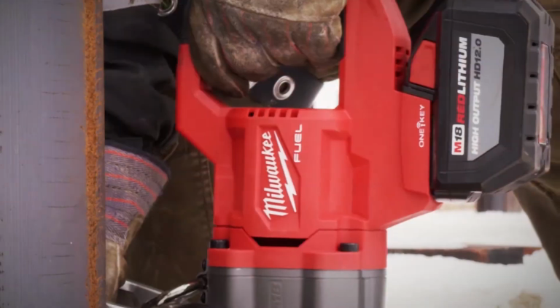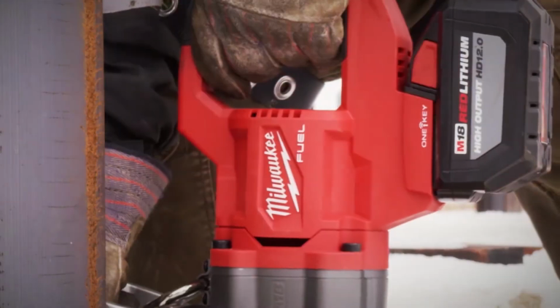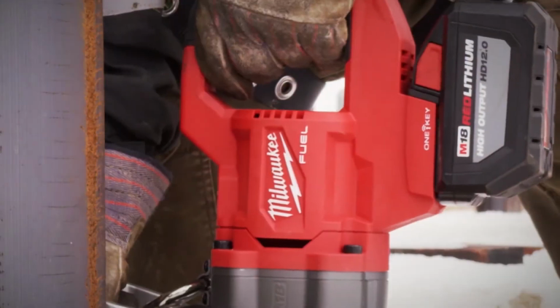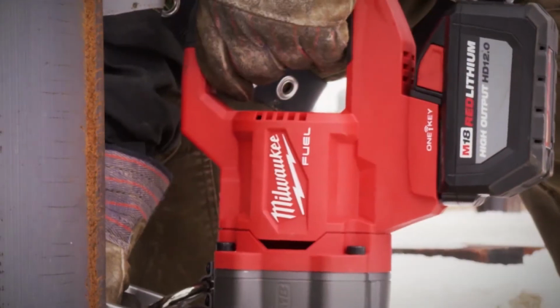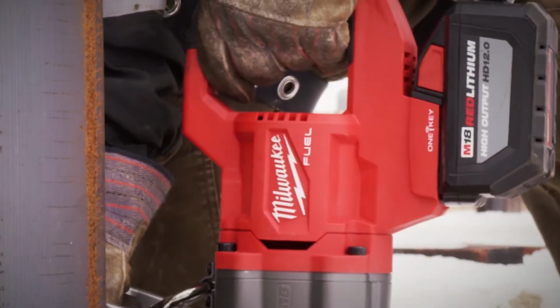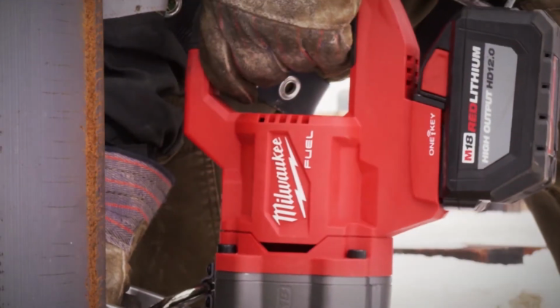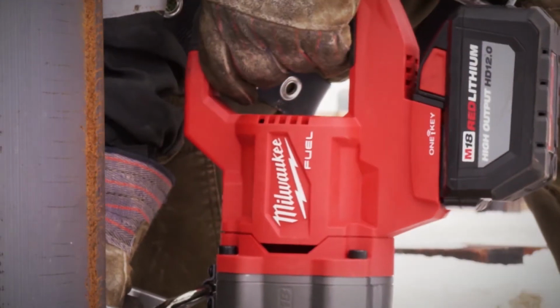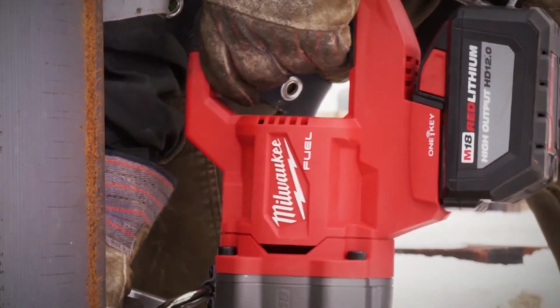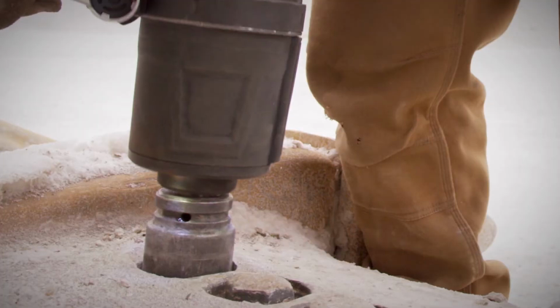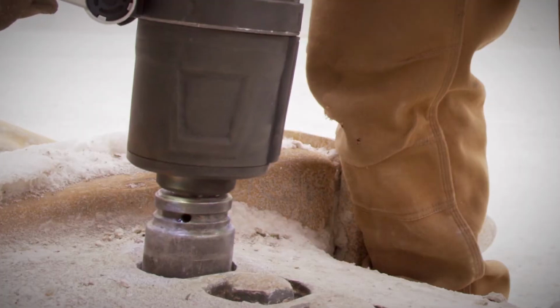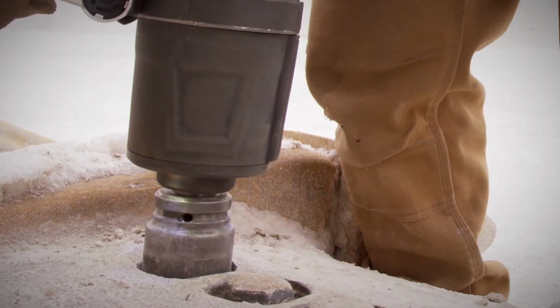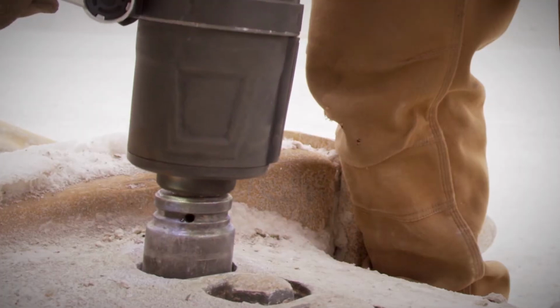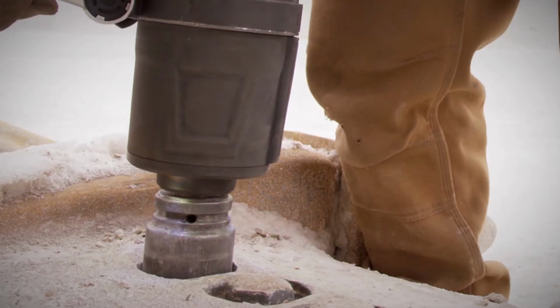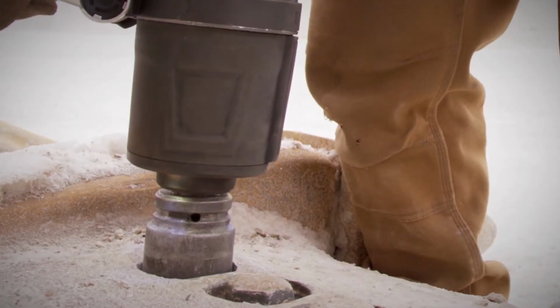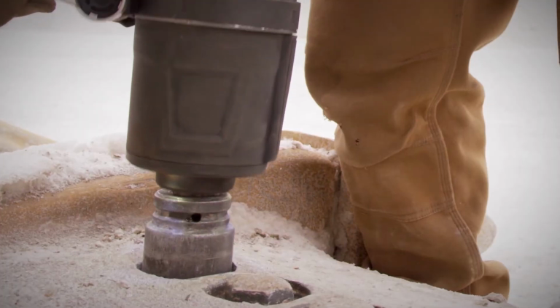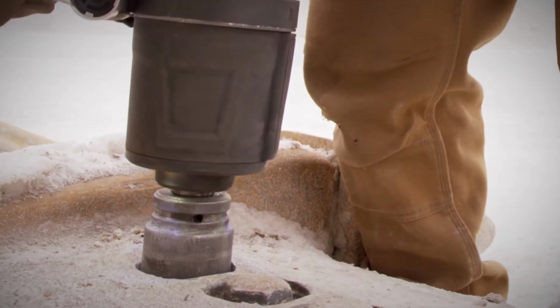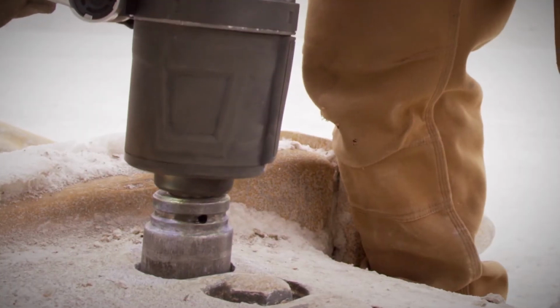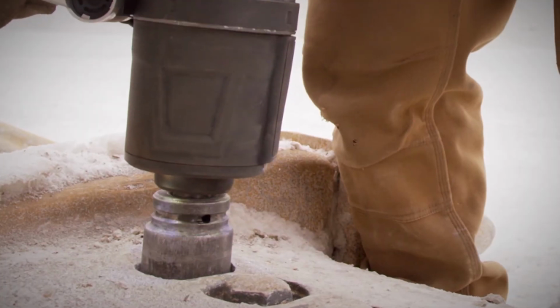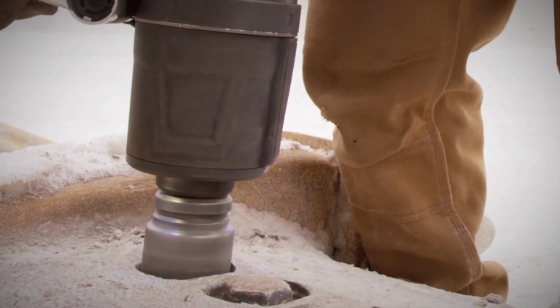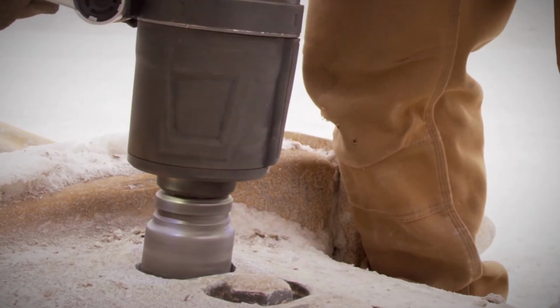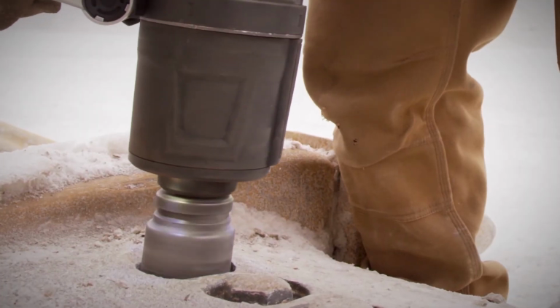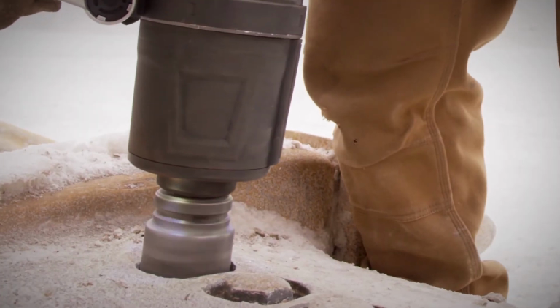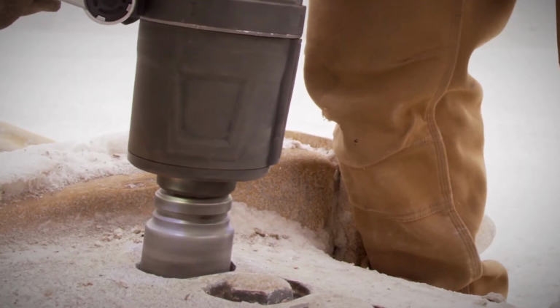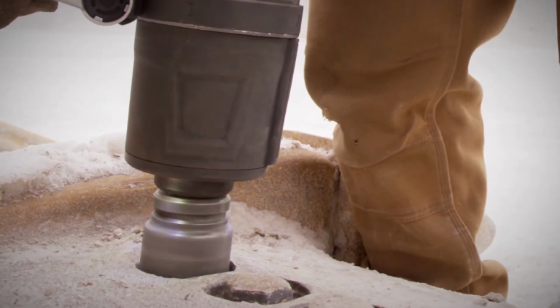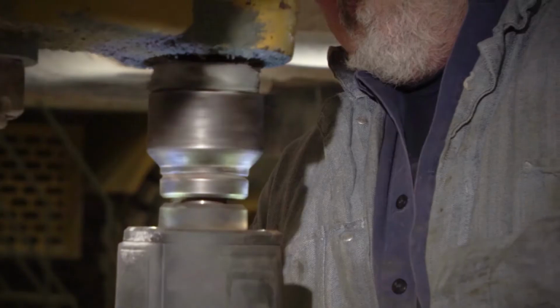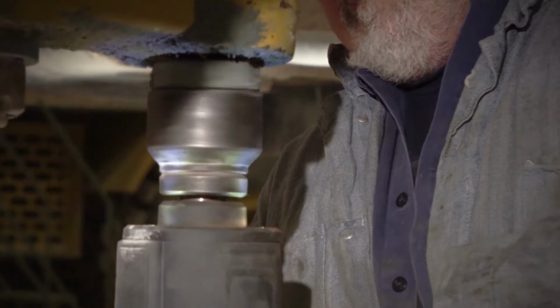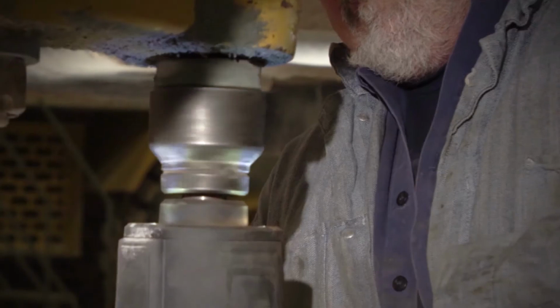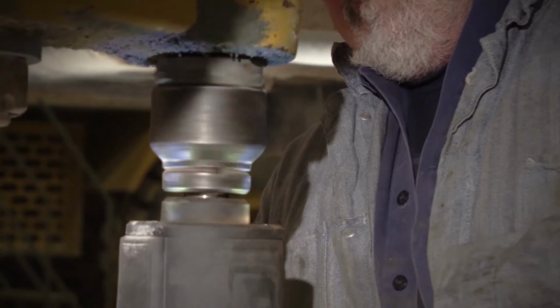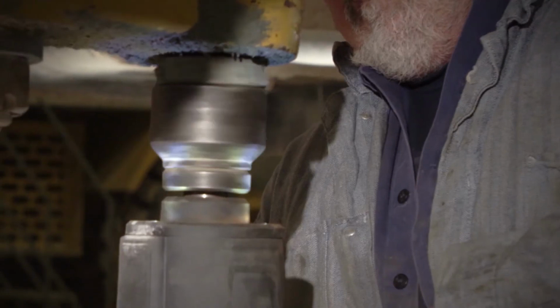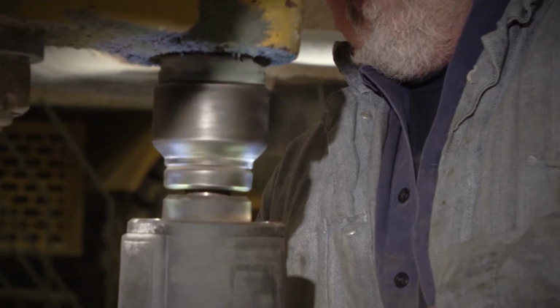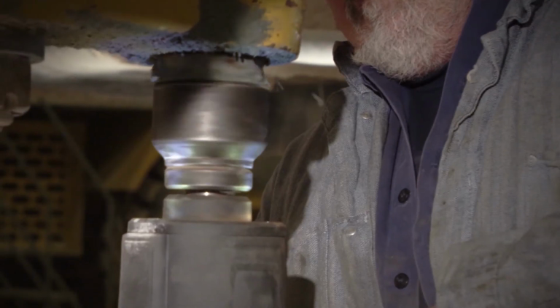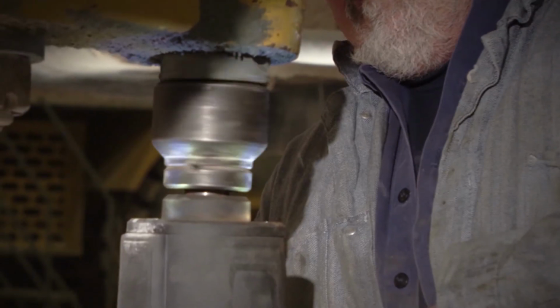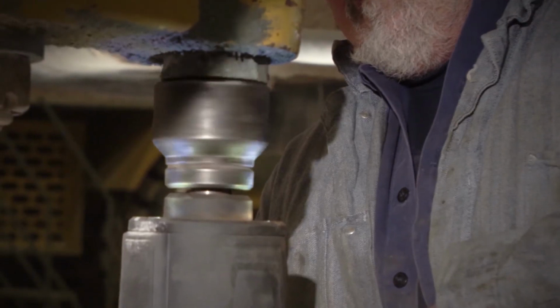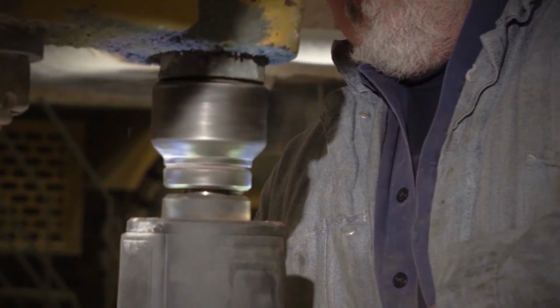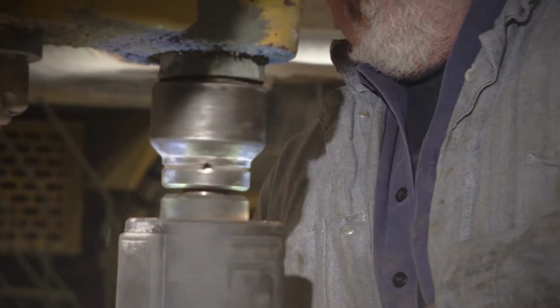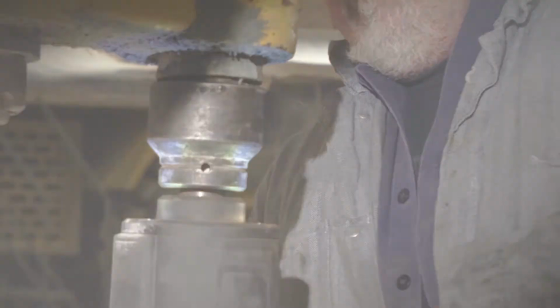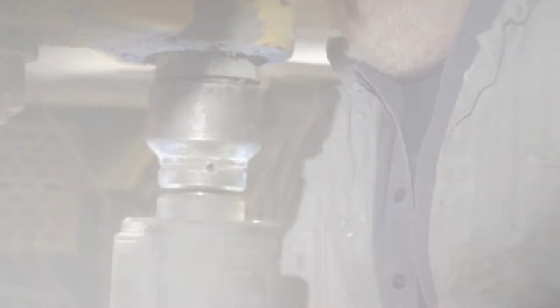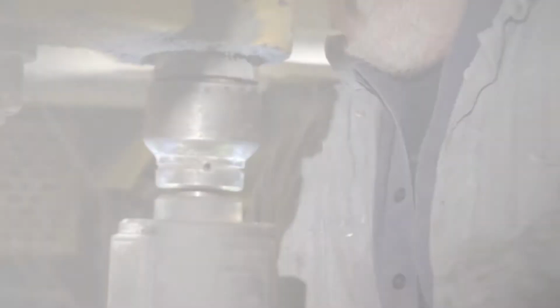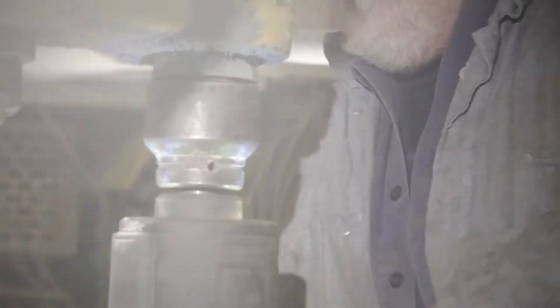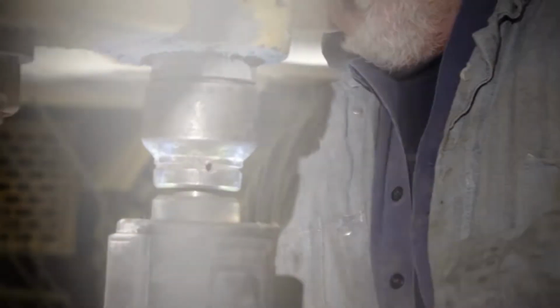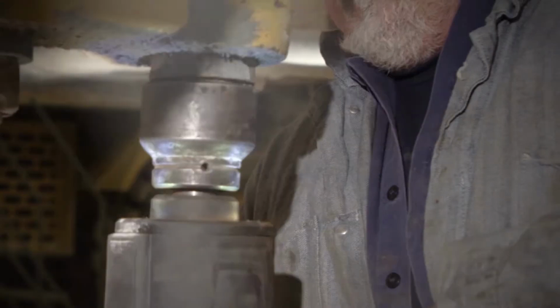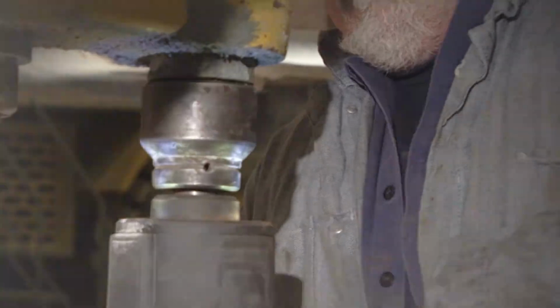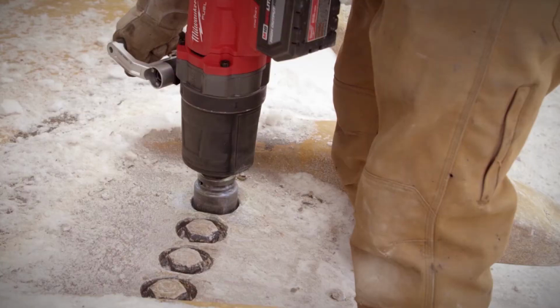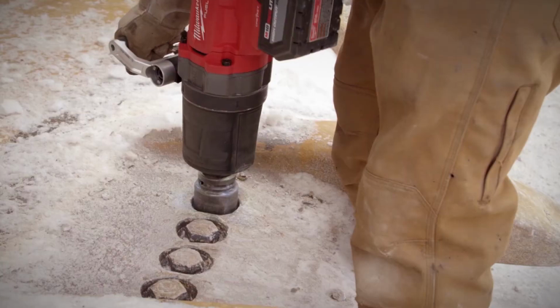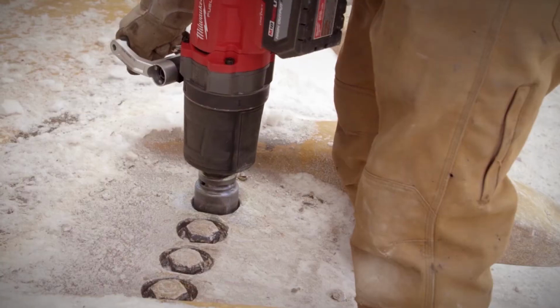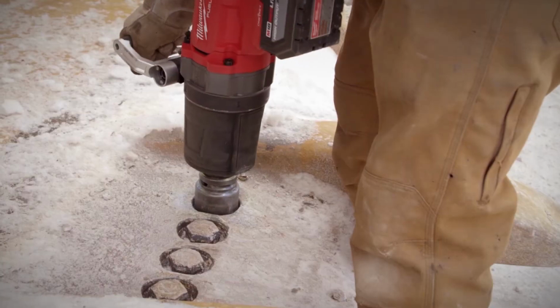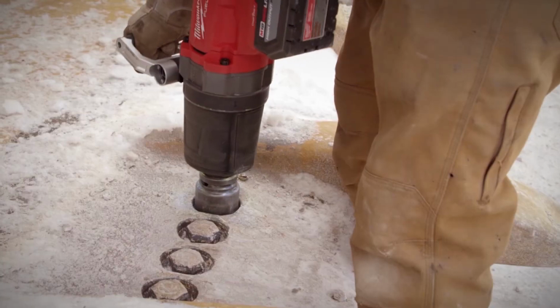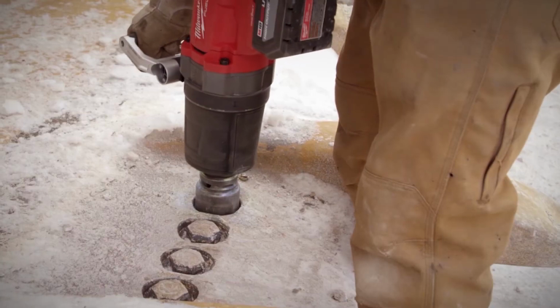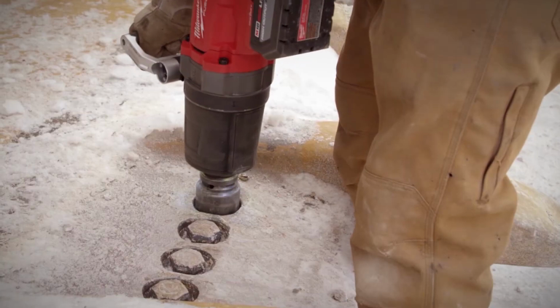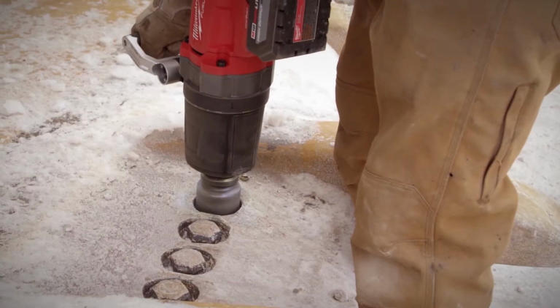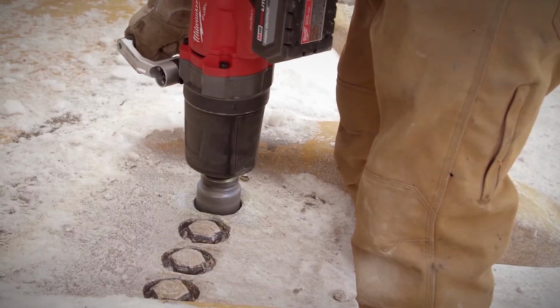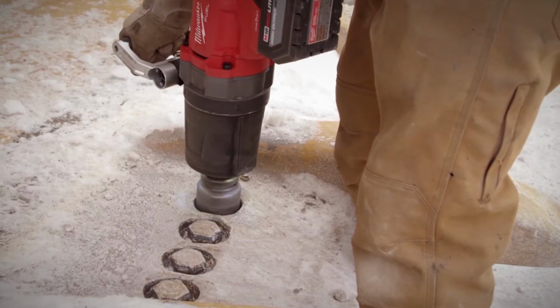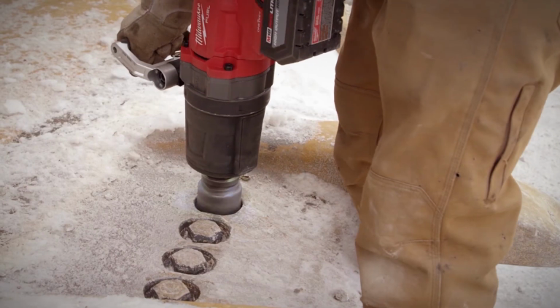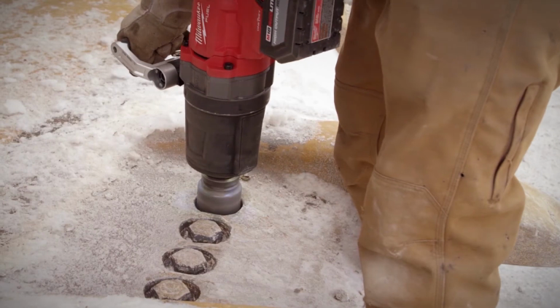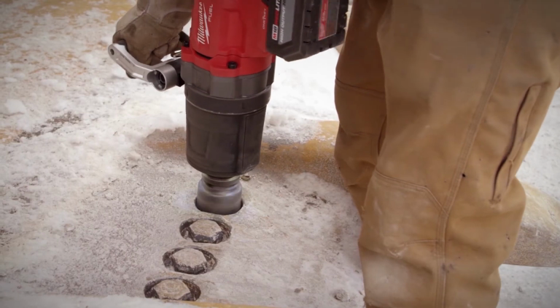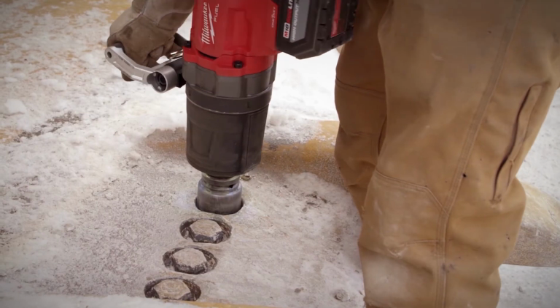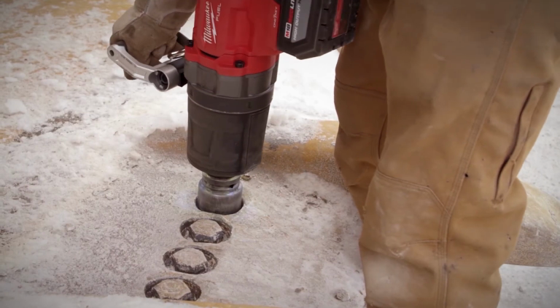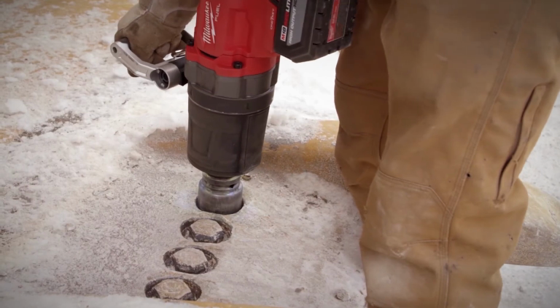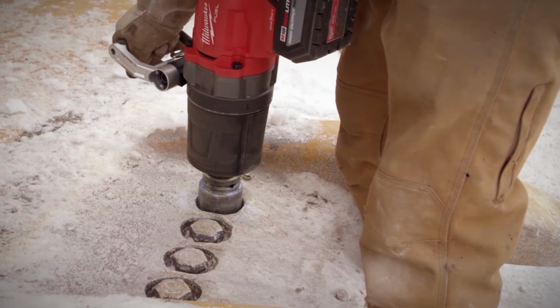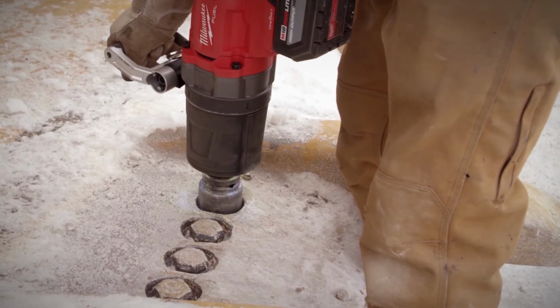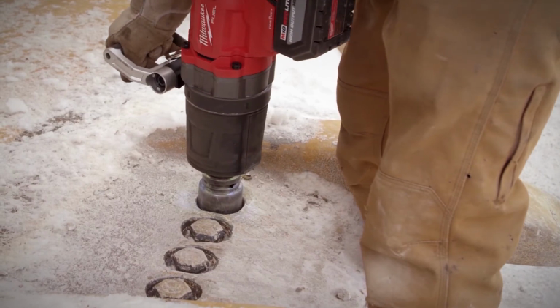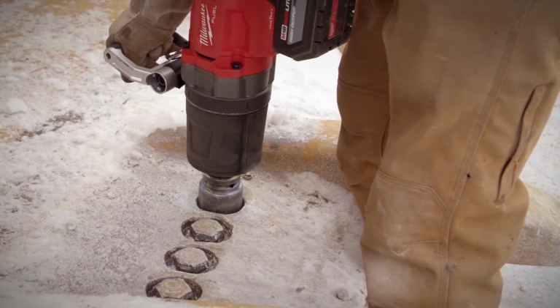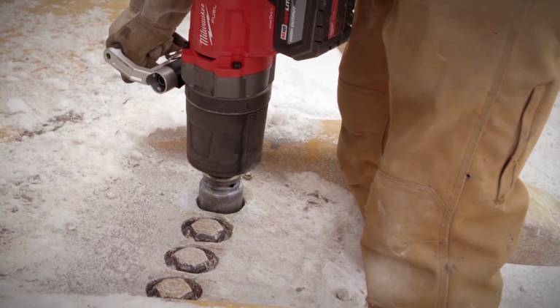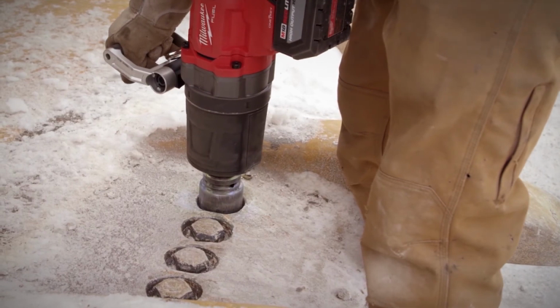Milwaukee is really innovating in the cordless industry. You get so much power in a package that you can carry with two hands.